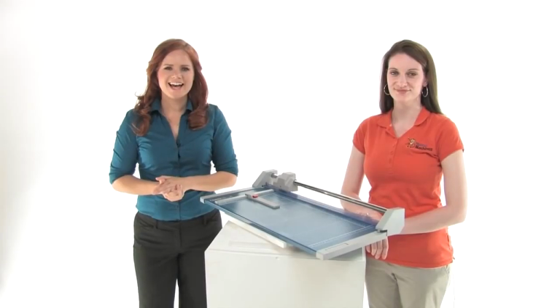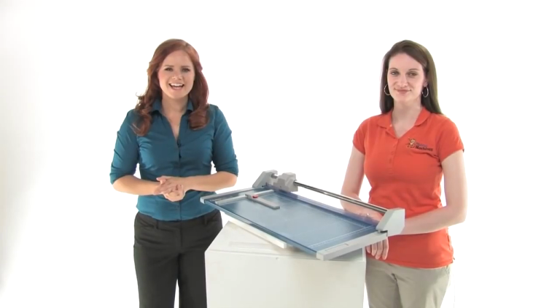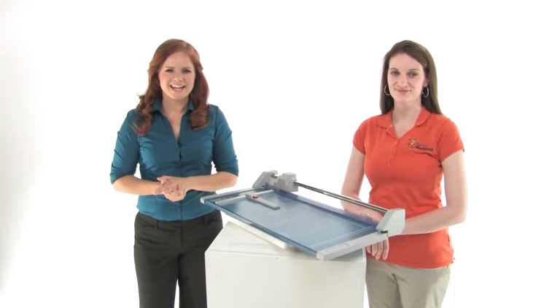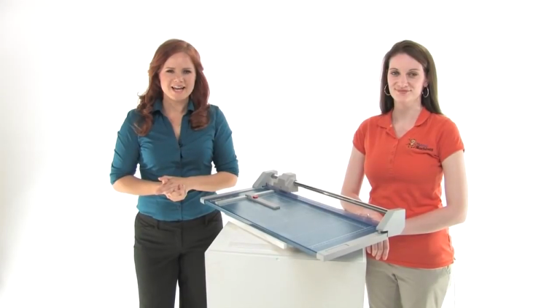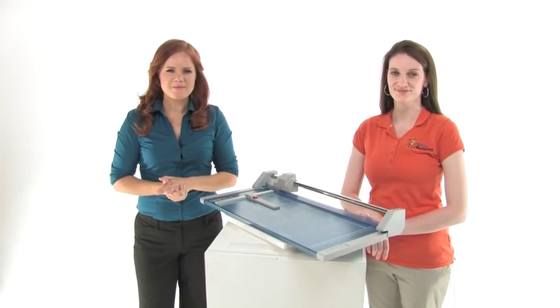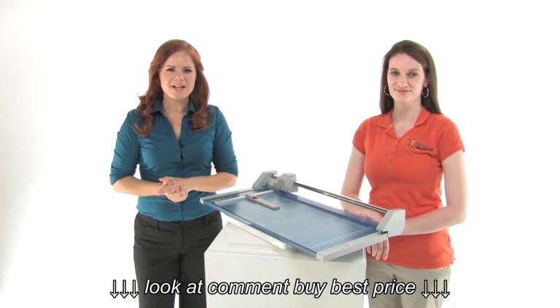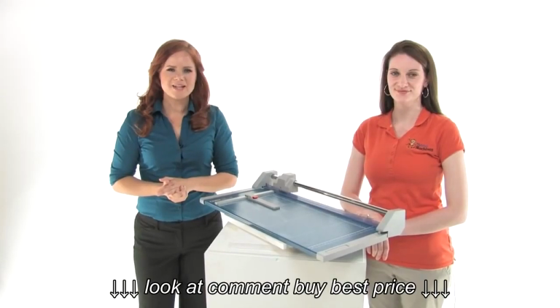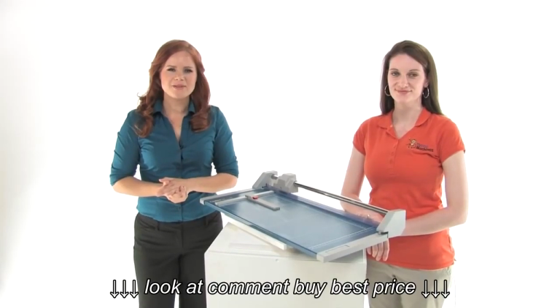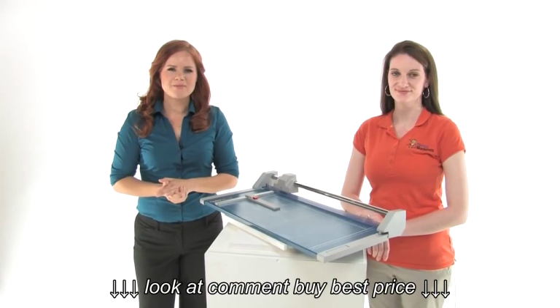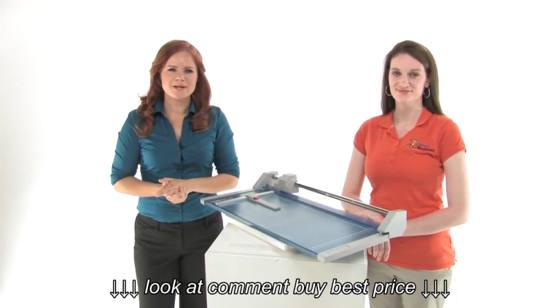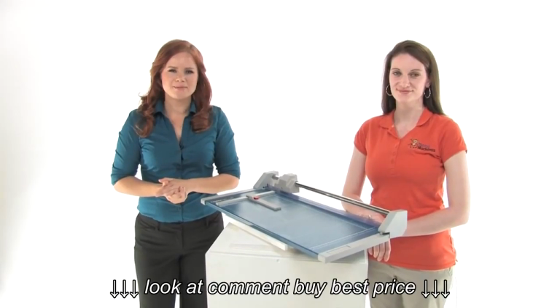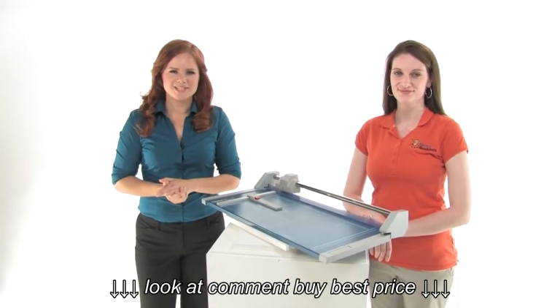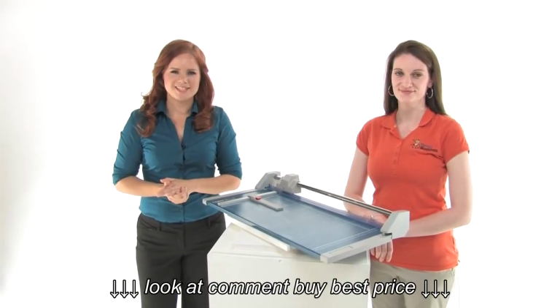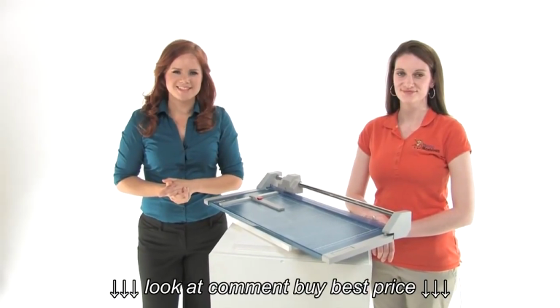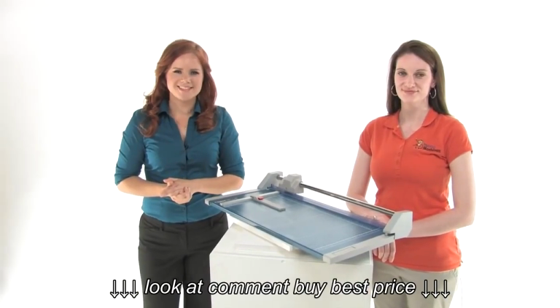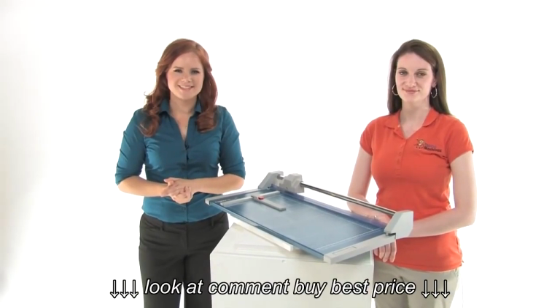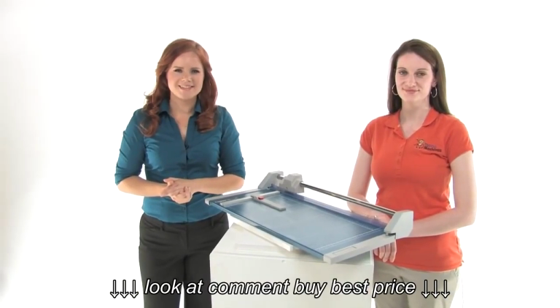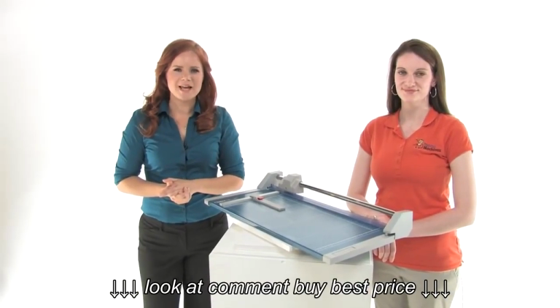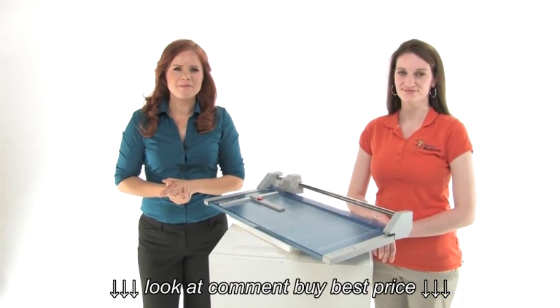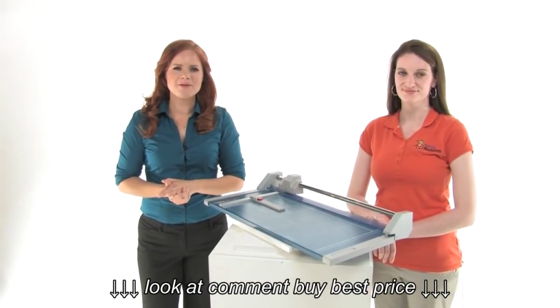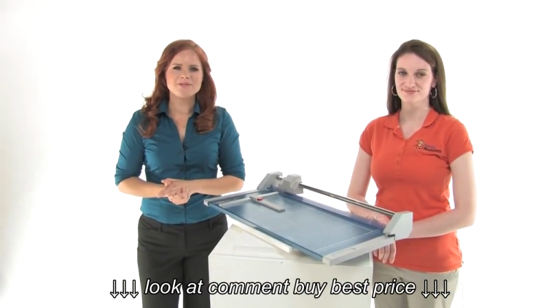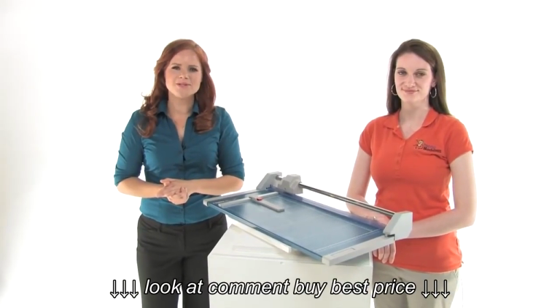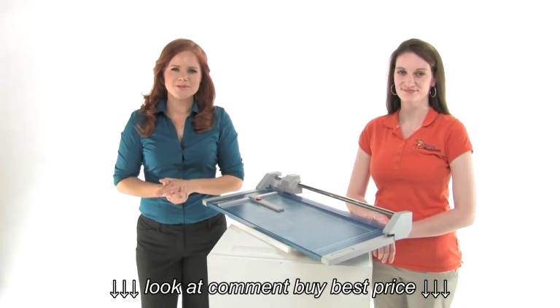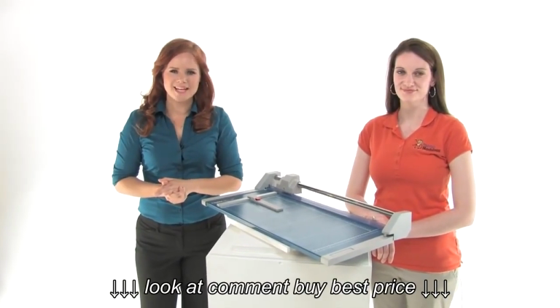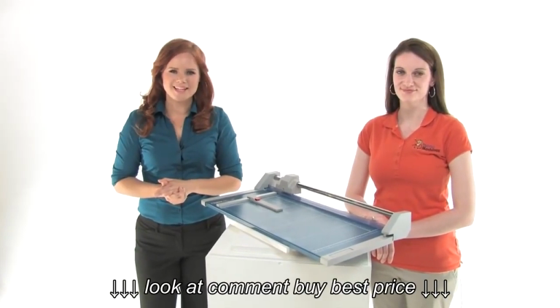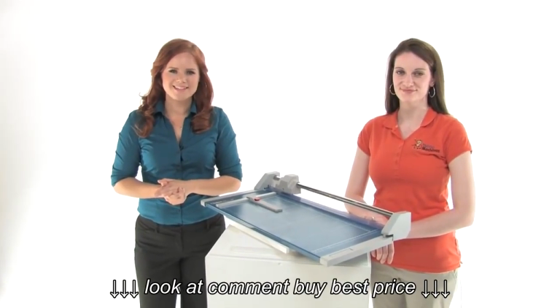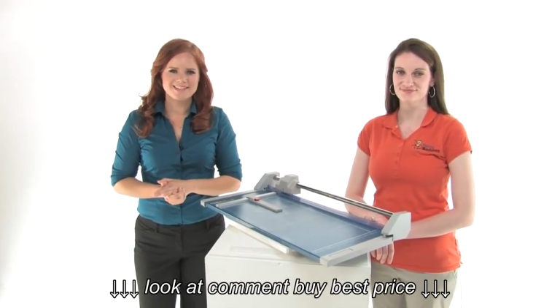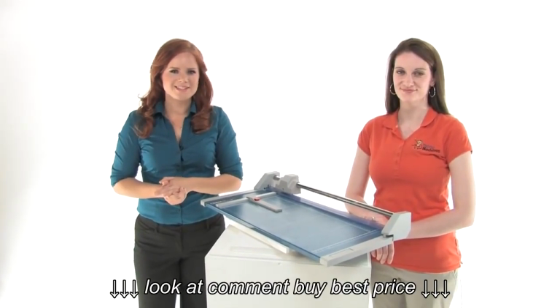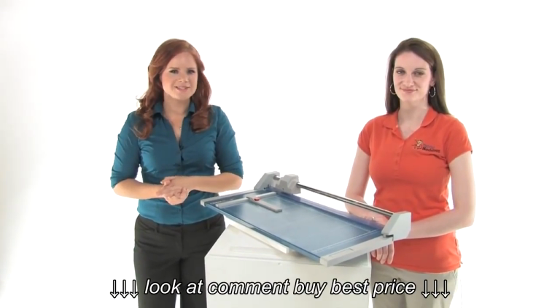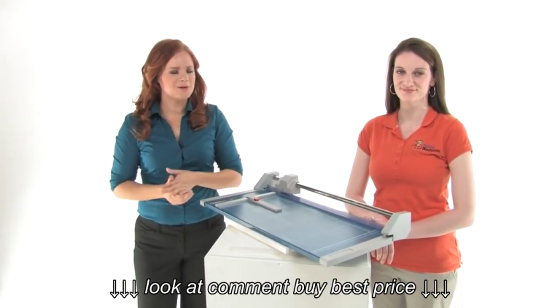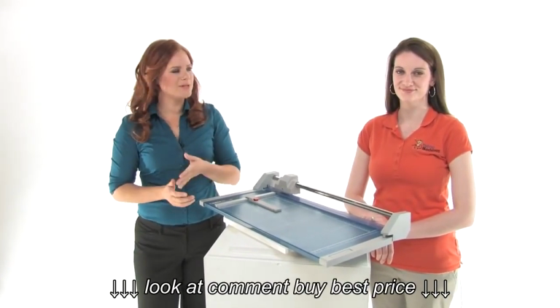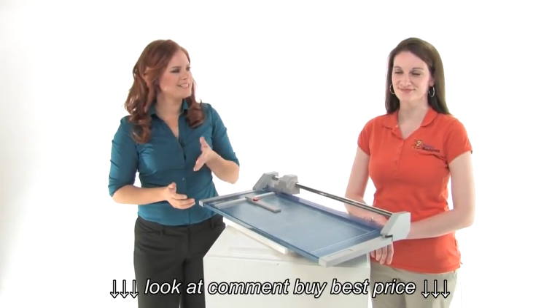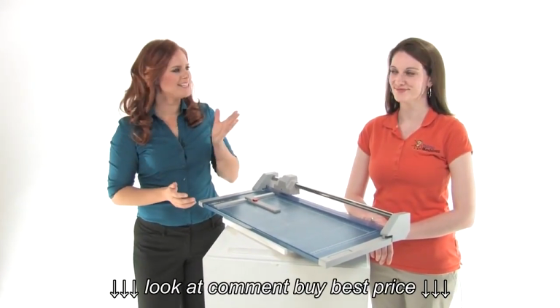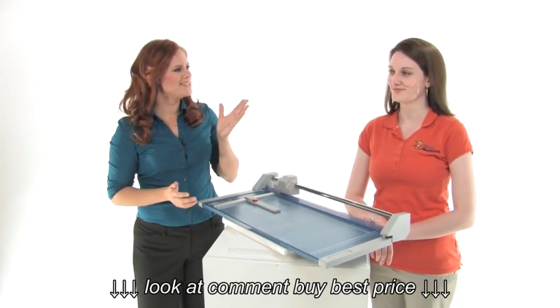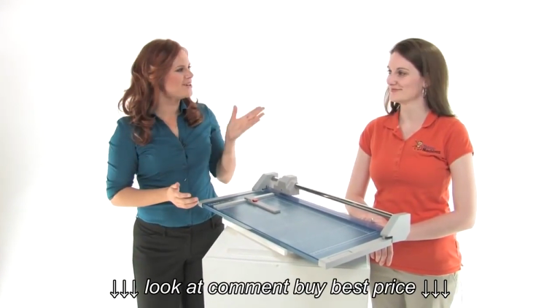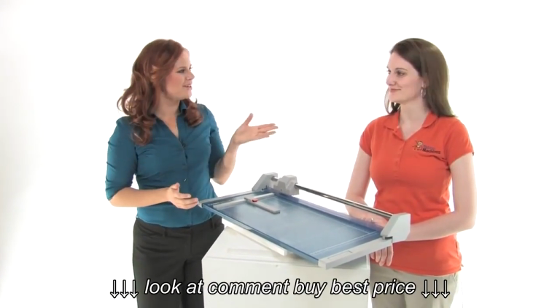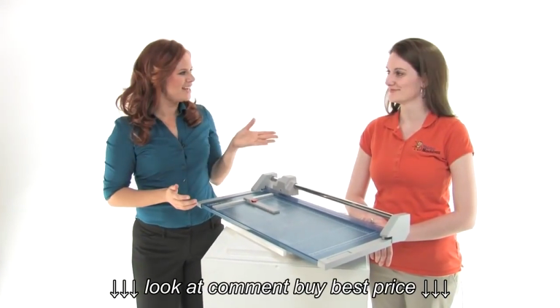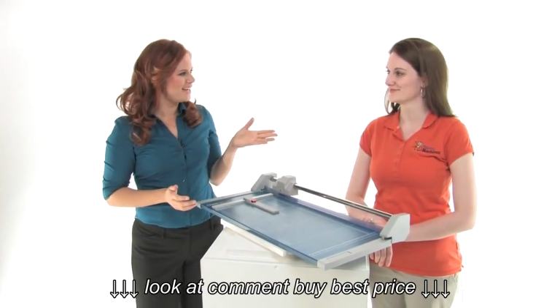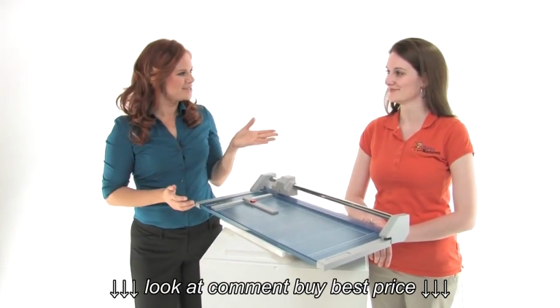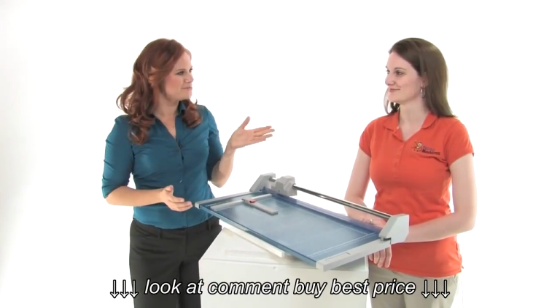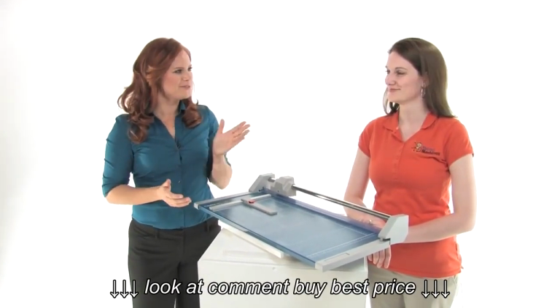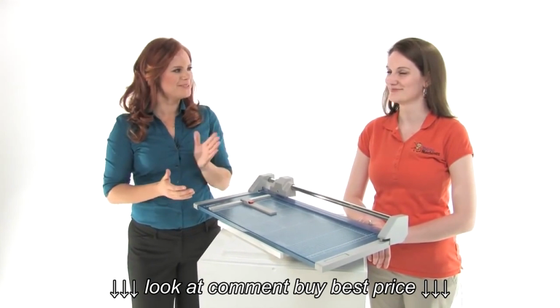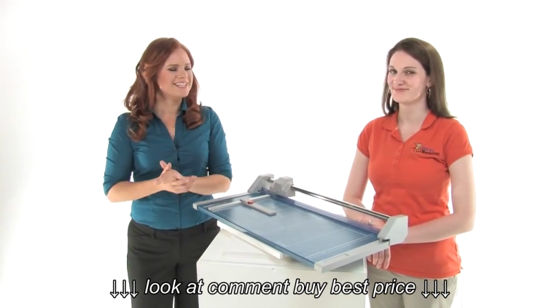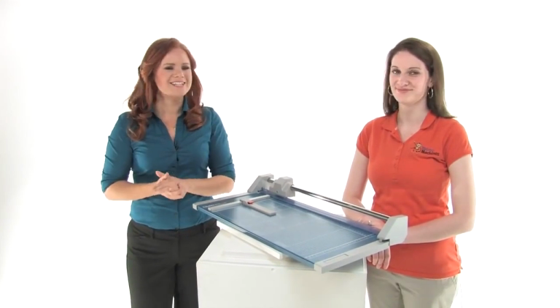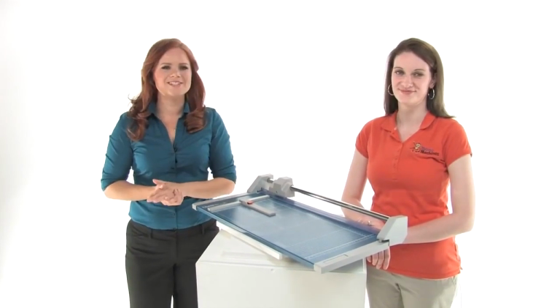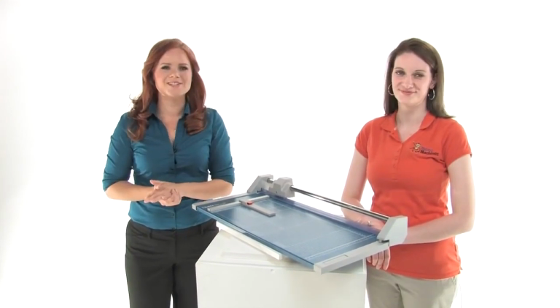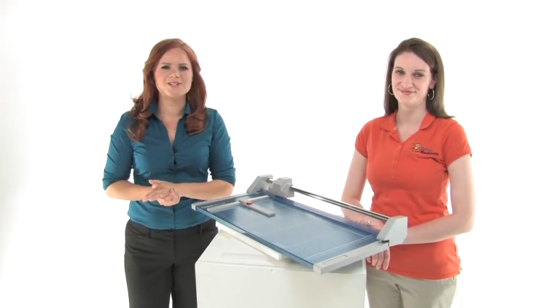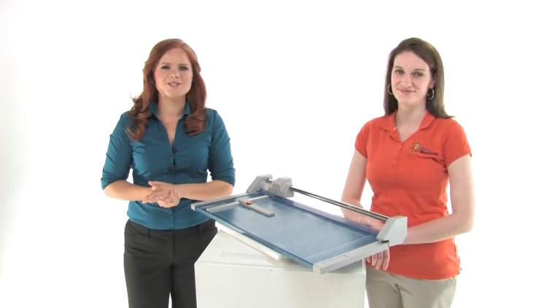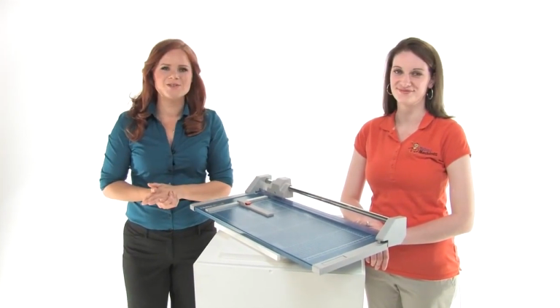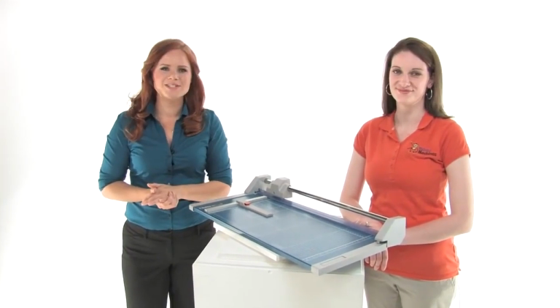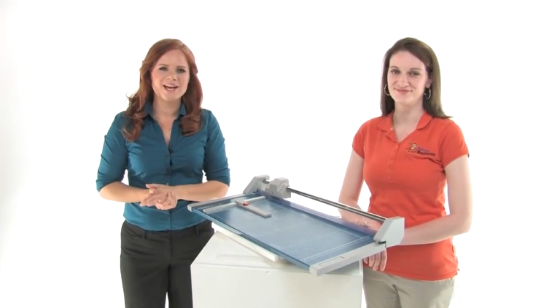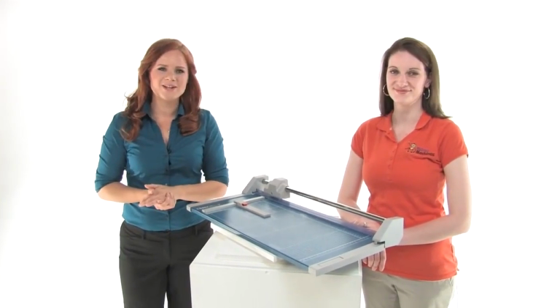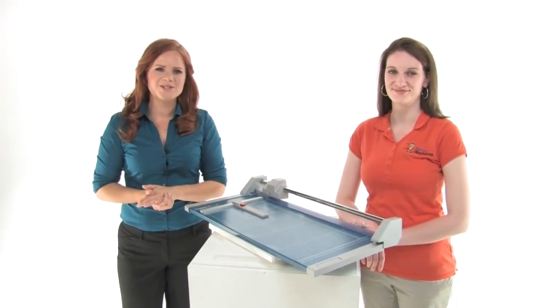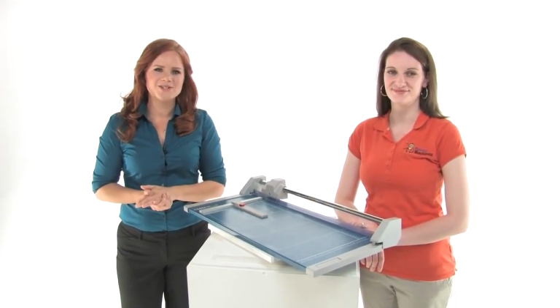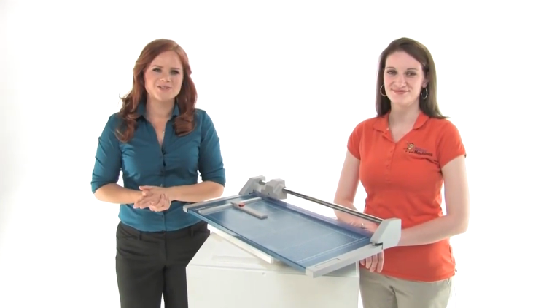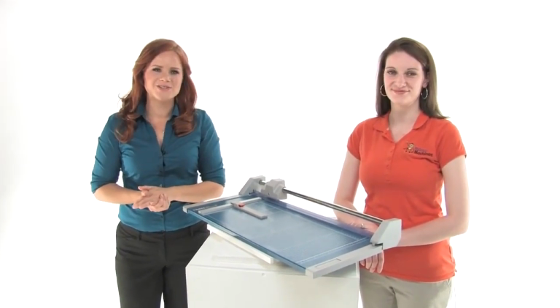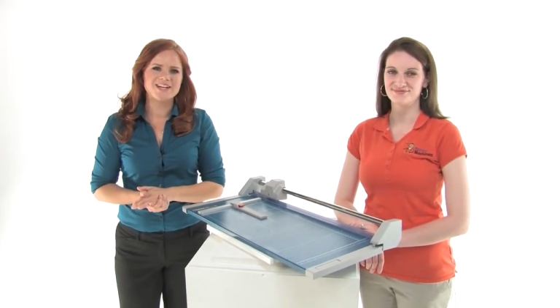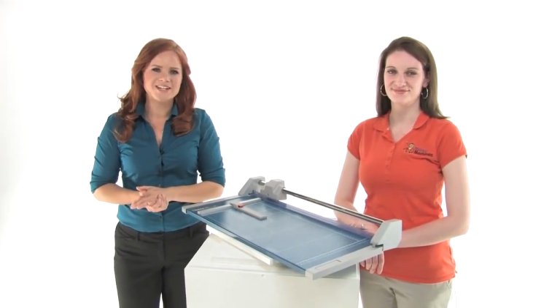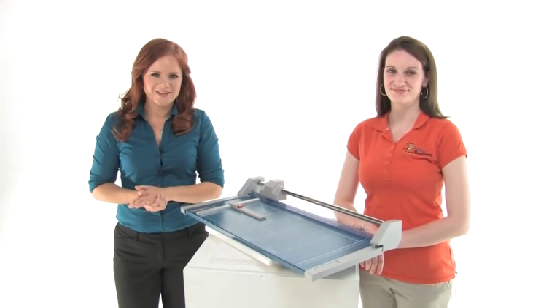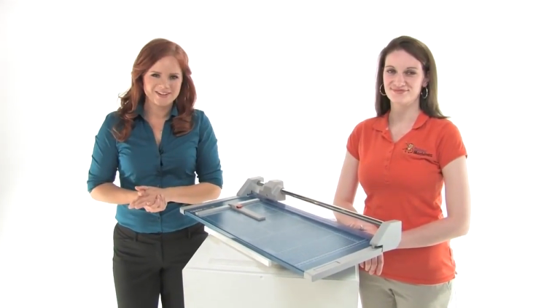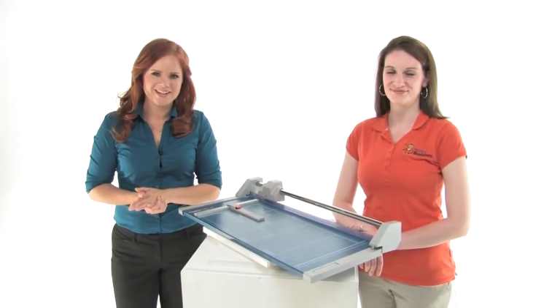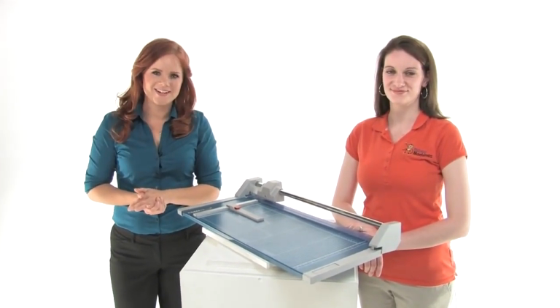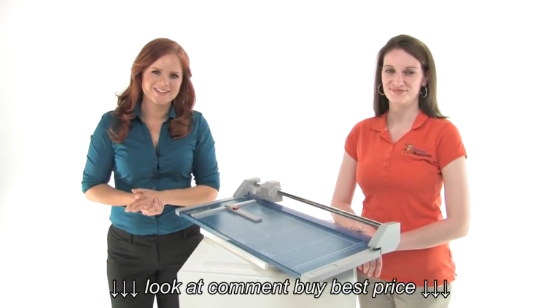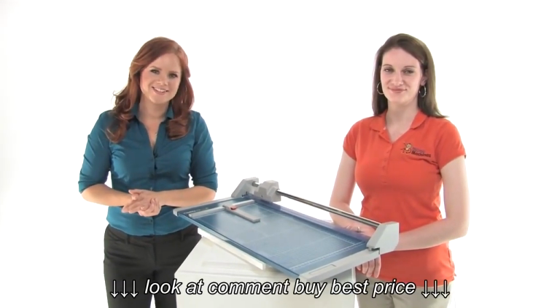Hi, I'm Holly with Mono Machines. I'm here with Suzanne — she's our resident dolly expert. She's going to show us how to choose a dolly paper cutter.